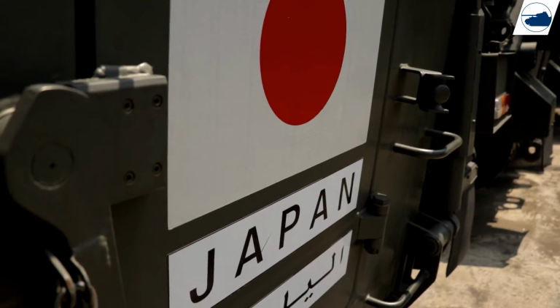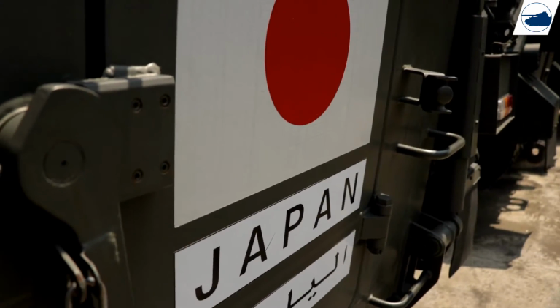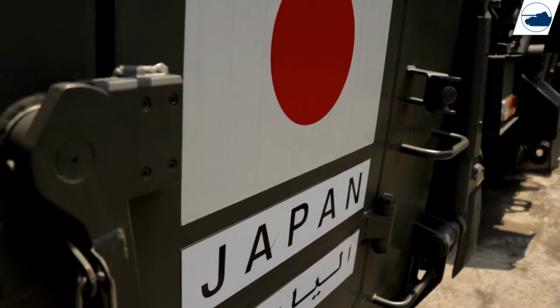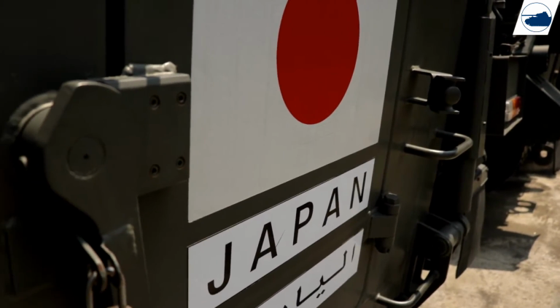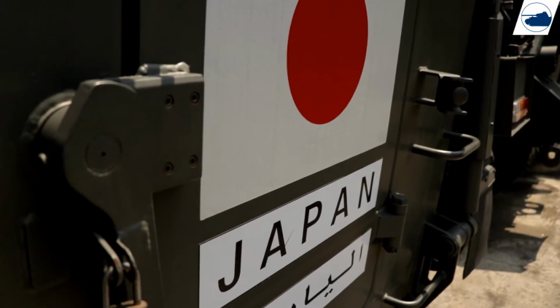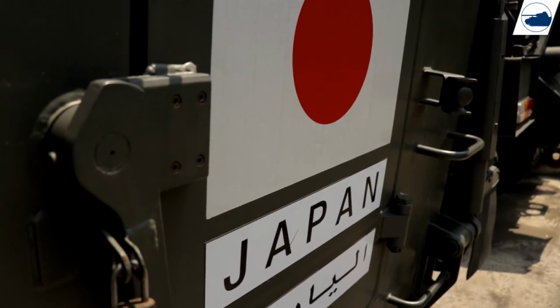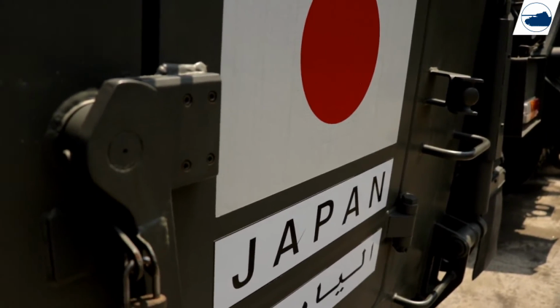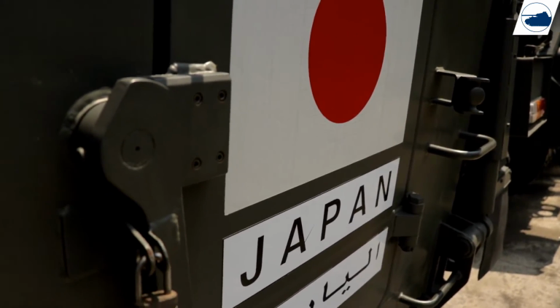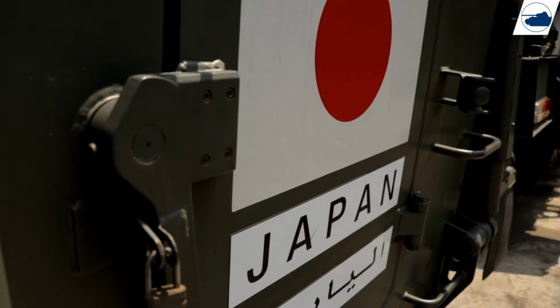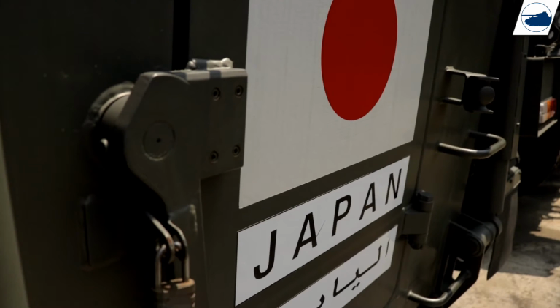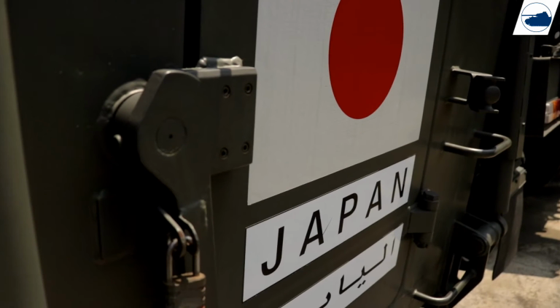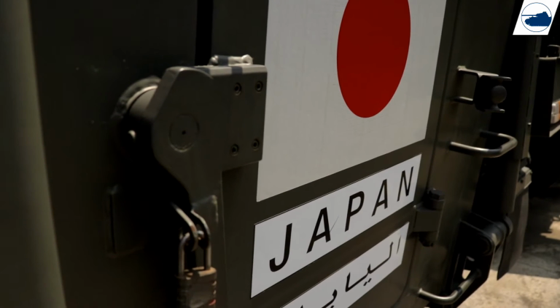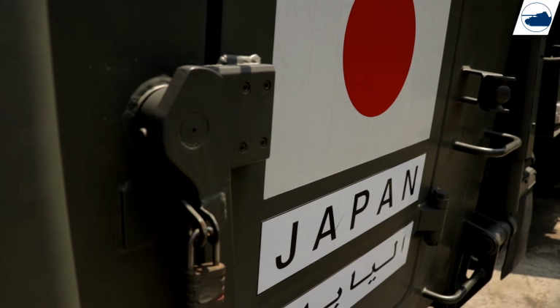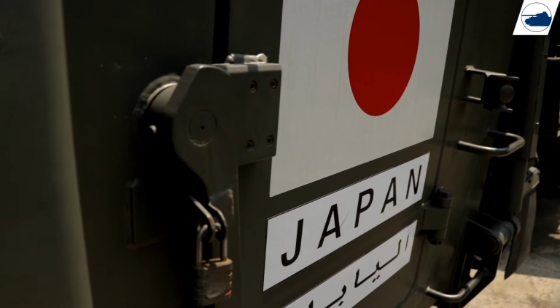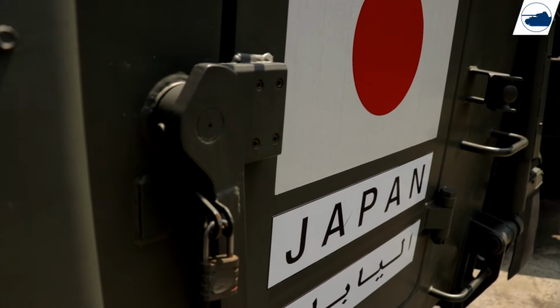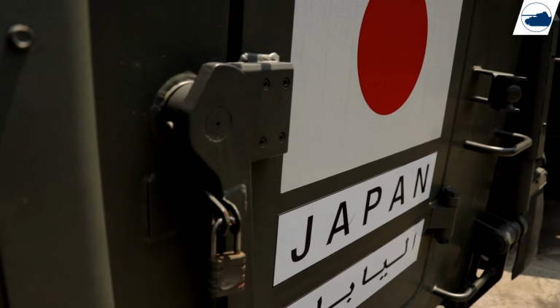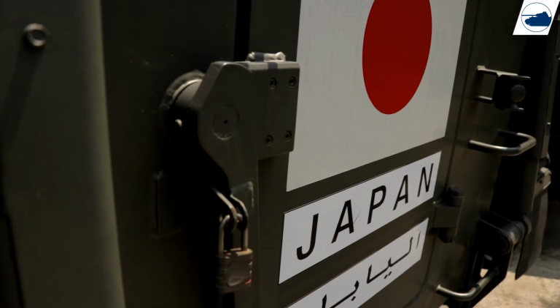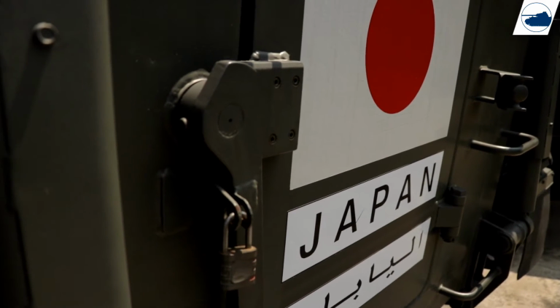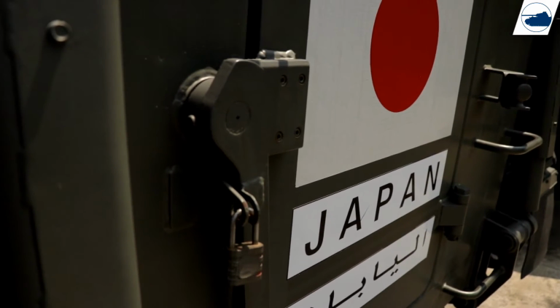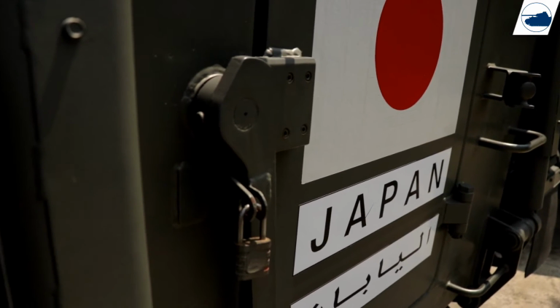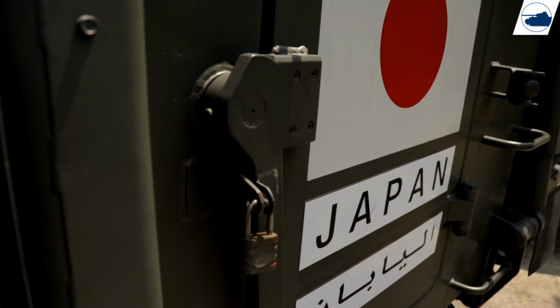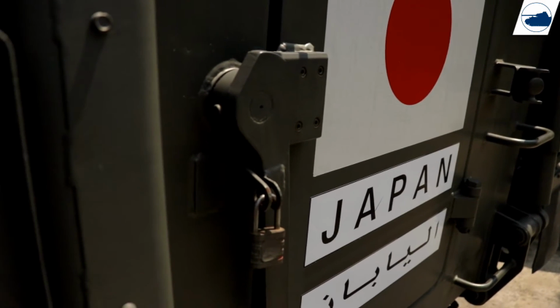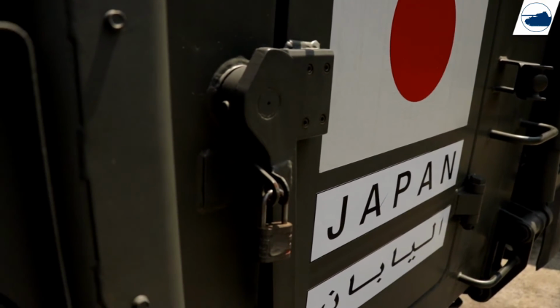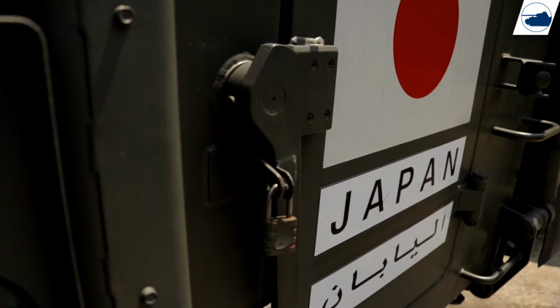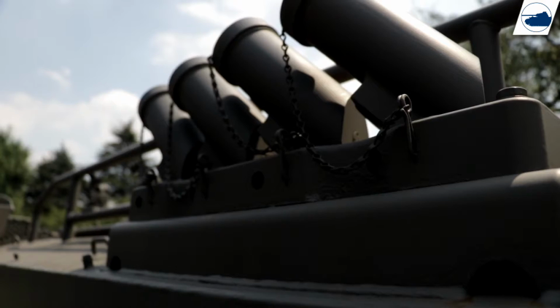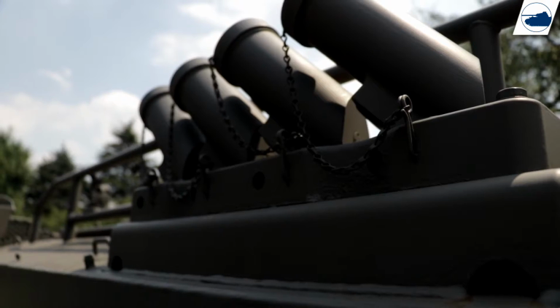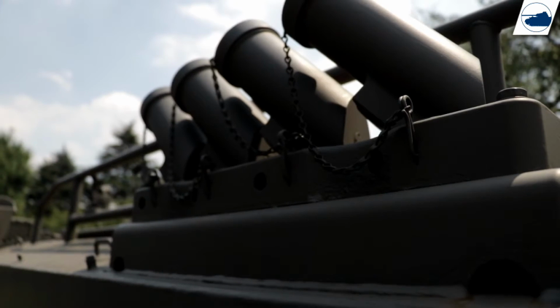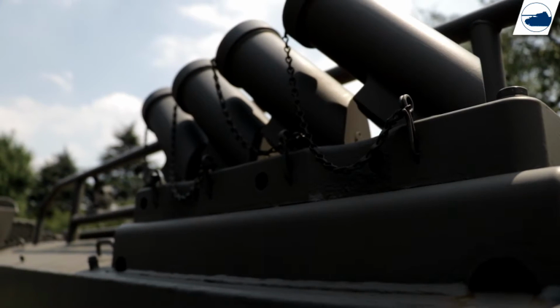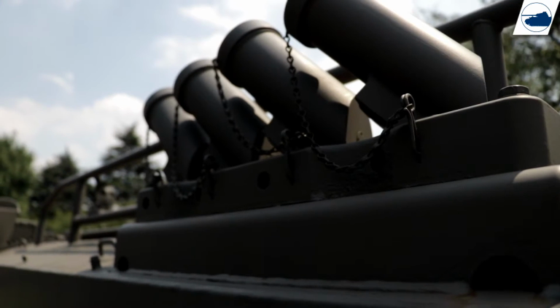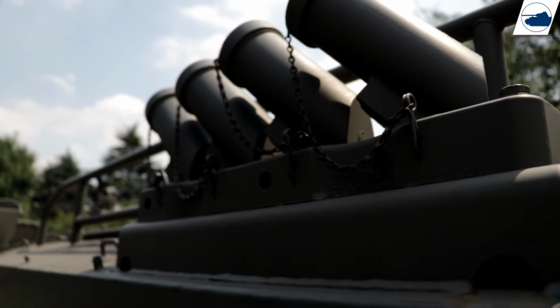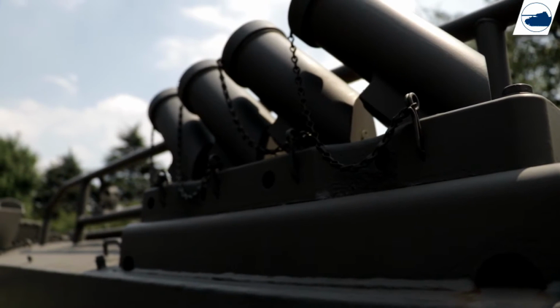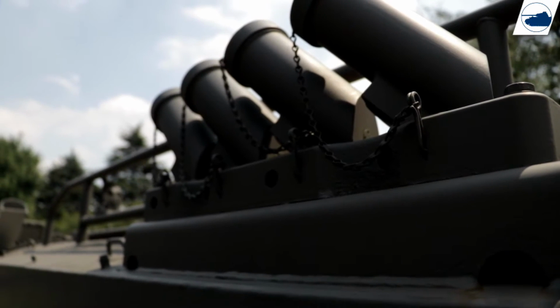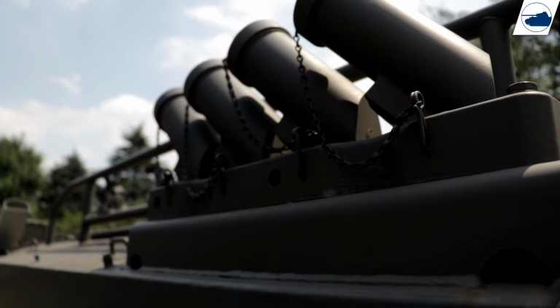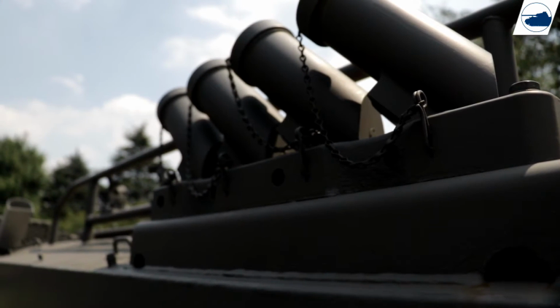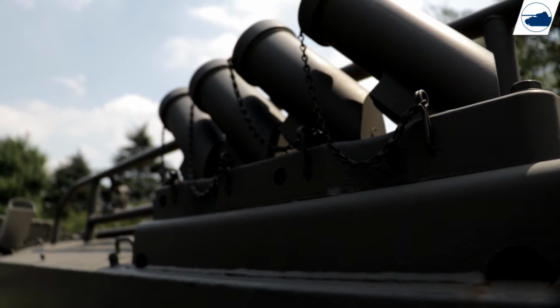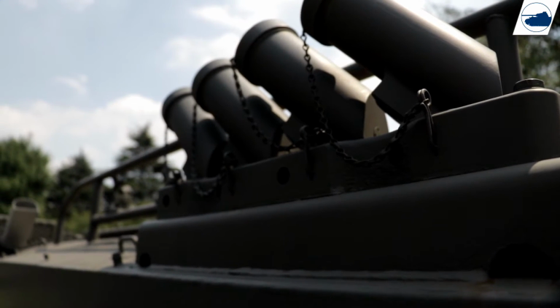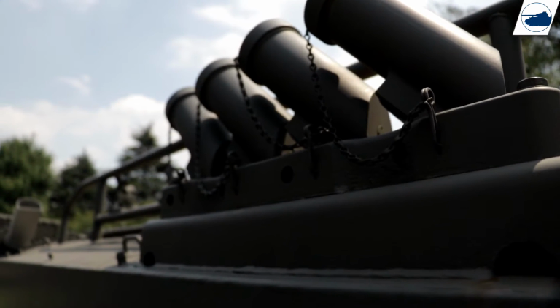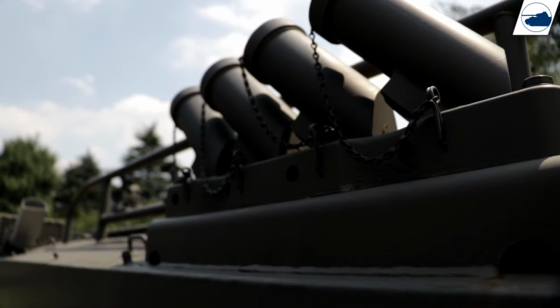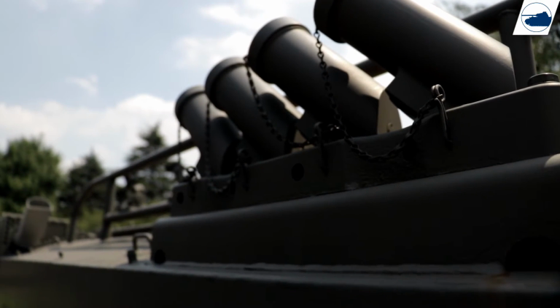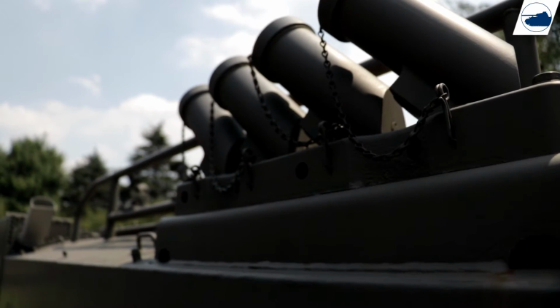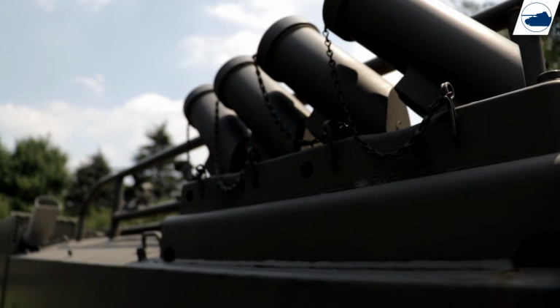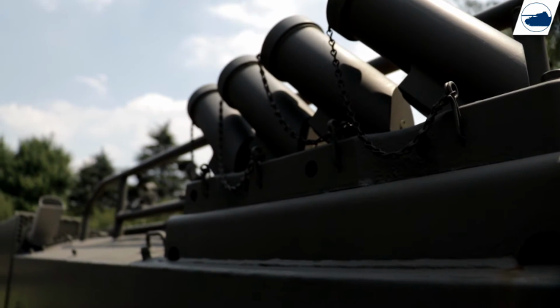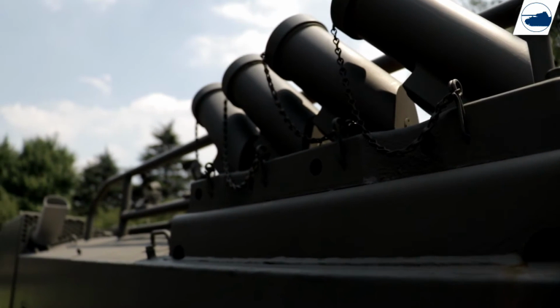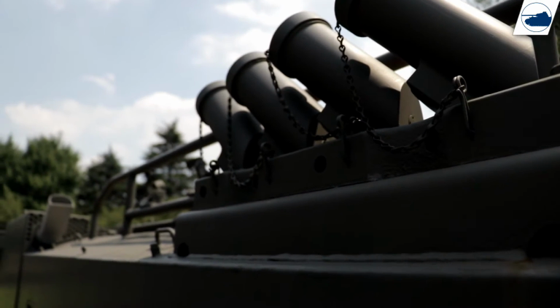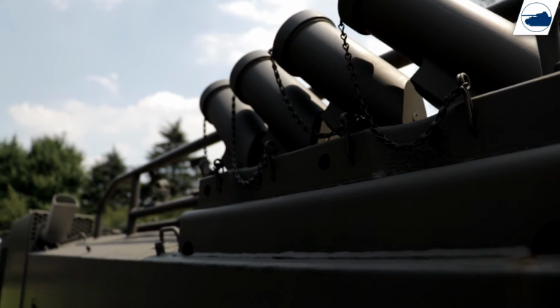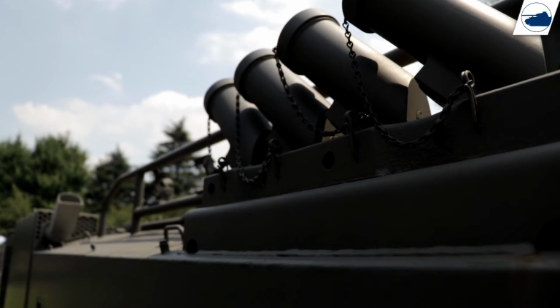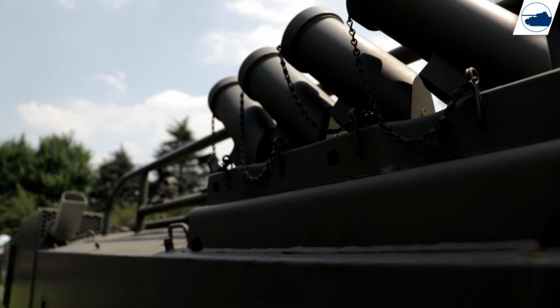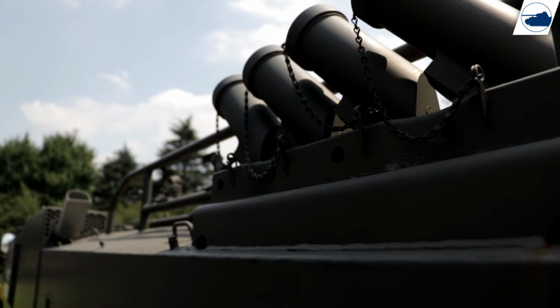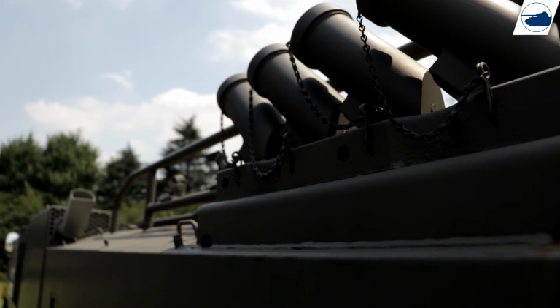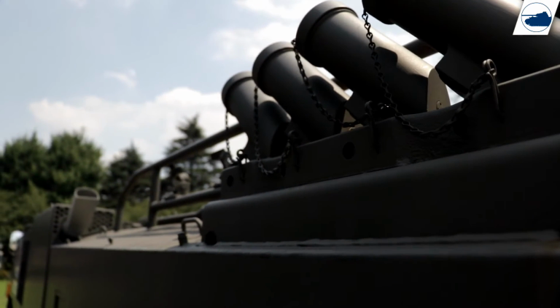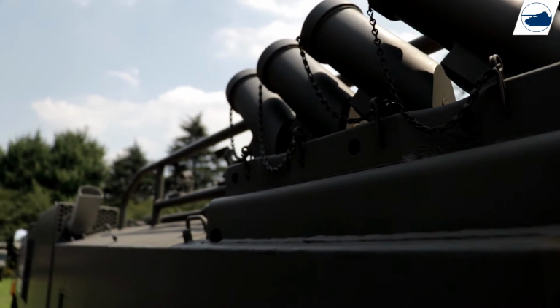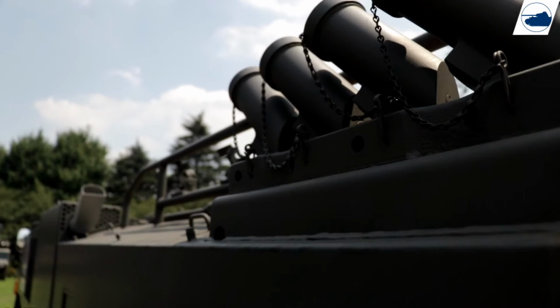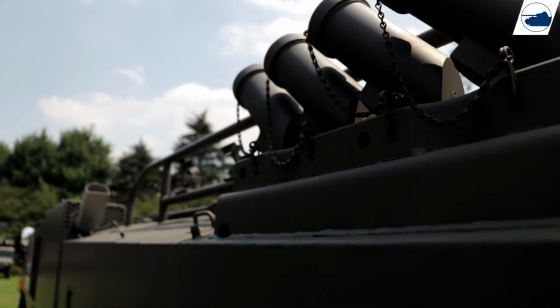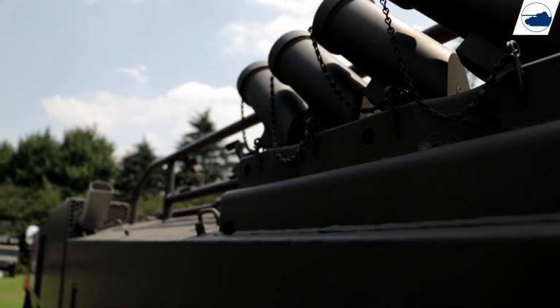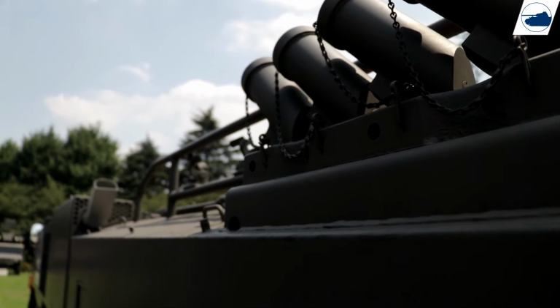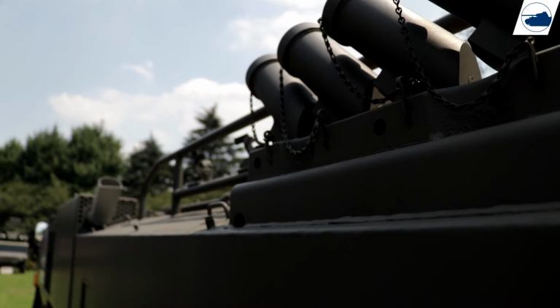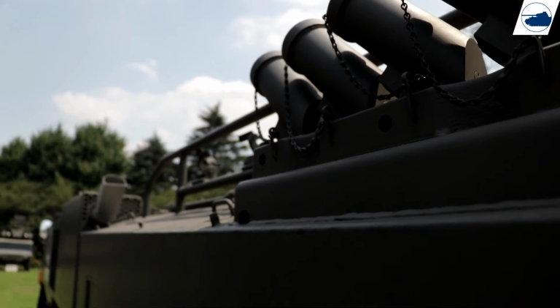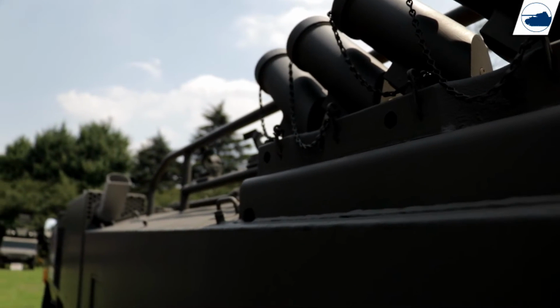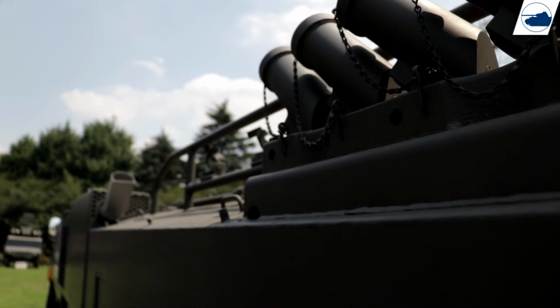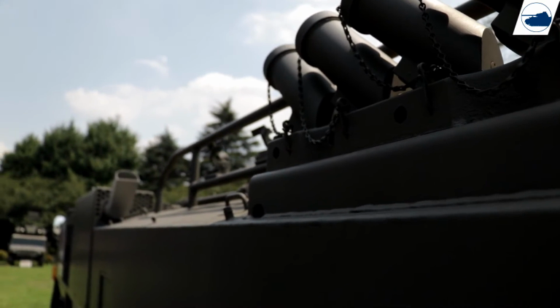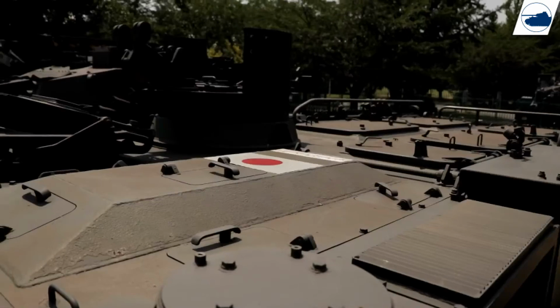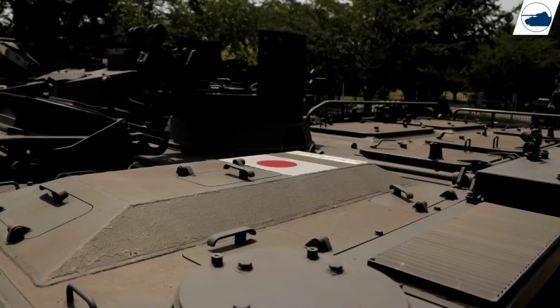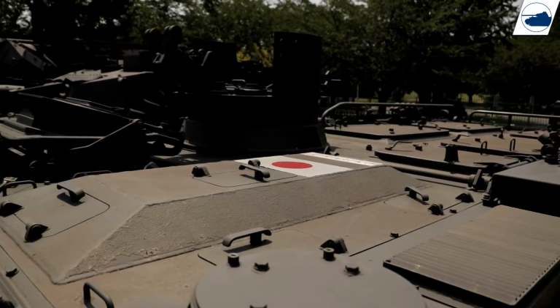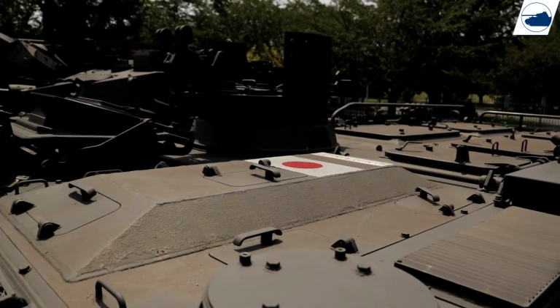The Type 96 APC can carry 8 infantrymen, but this vehicle will be slowly phased out by a new APC that was introduced in 2017.